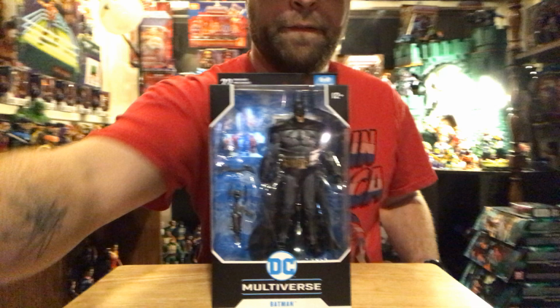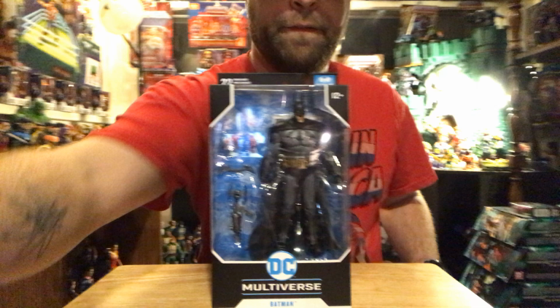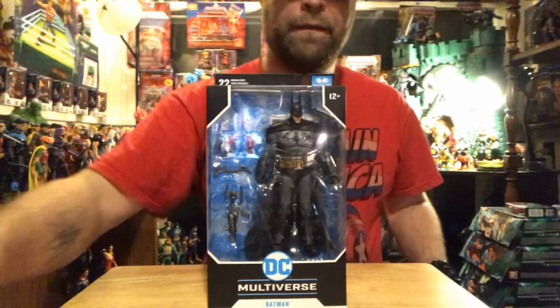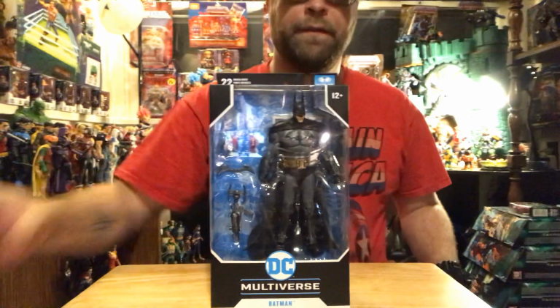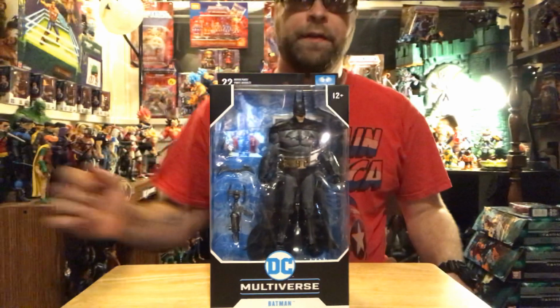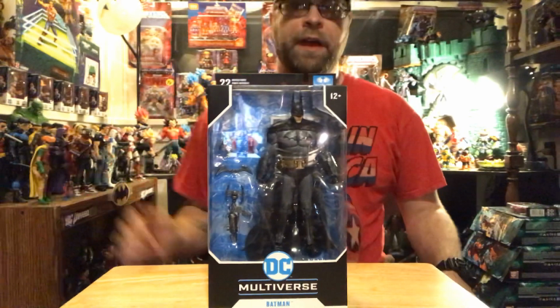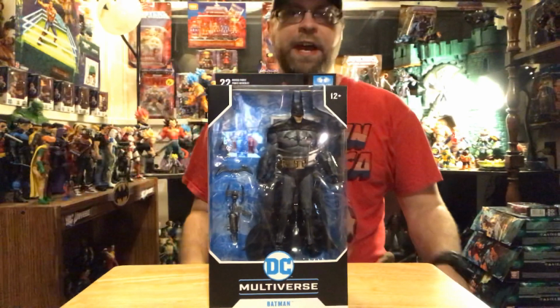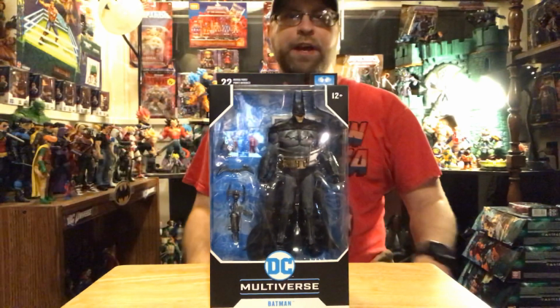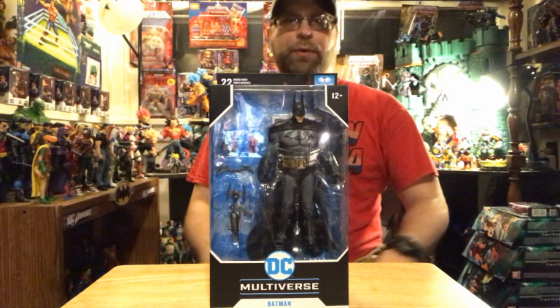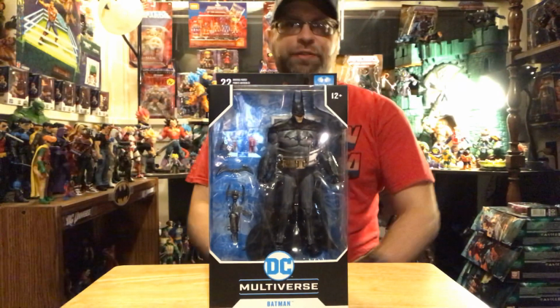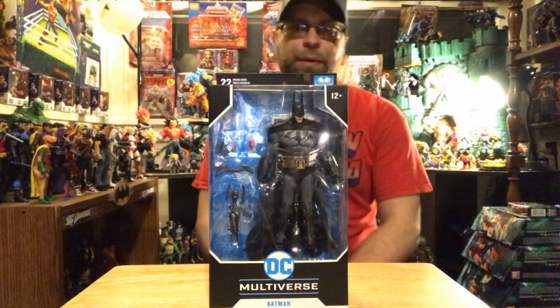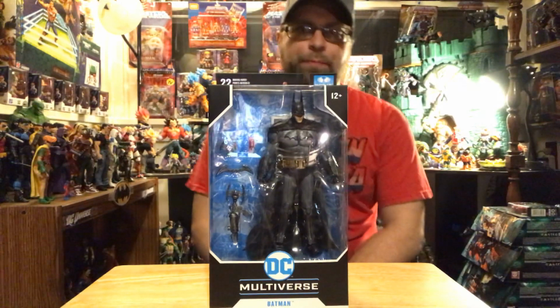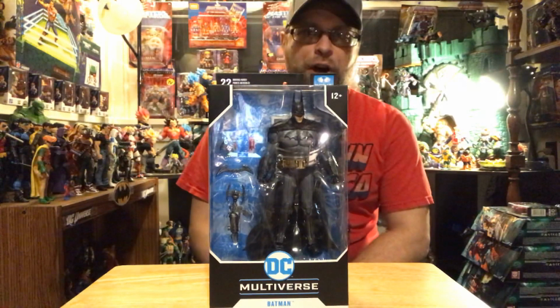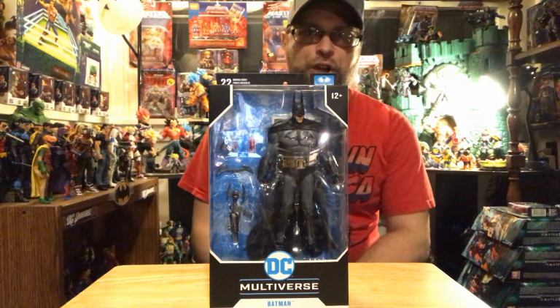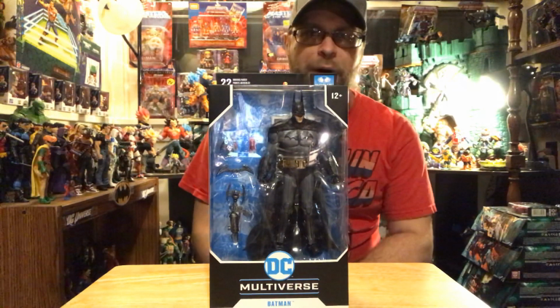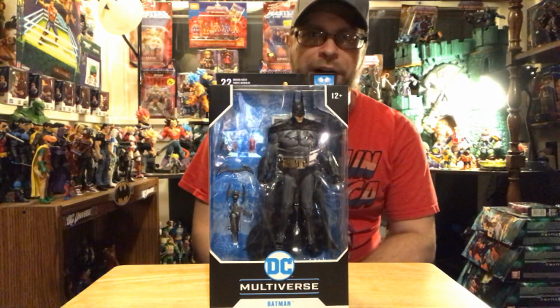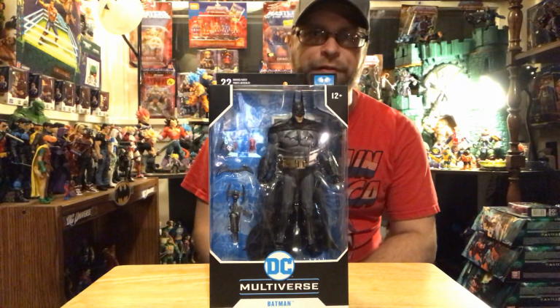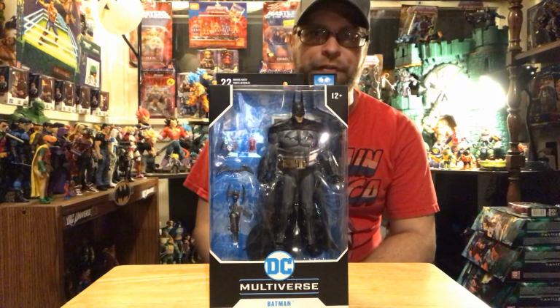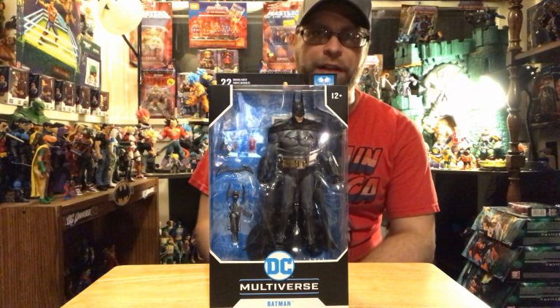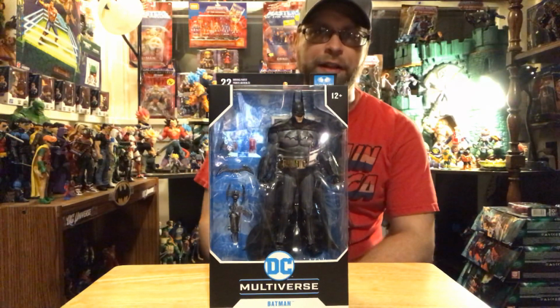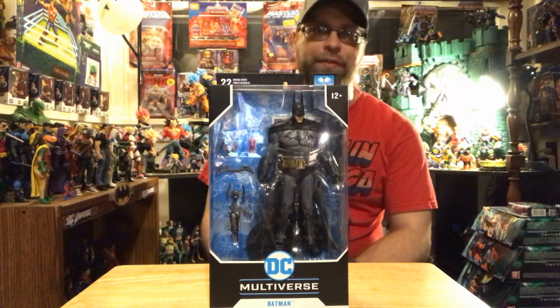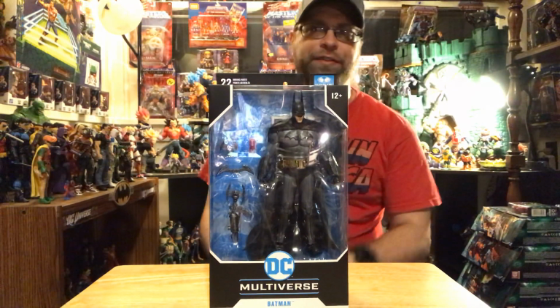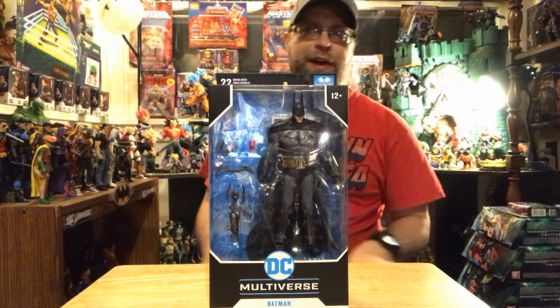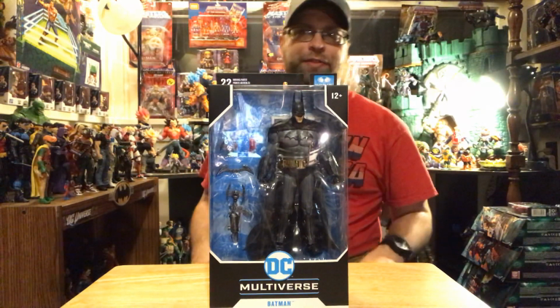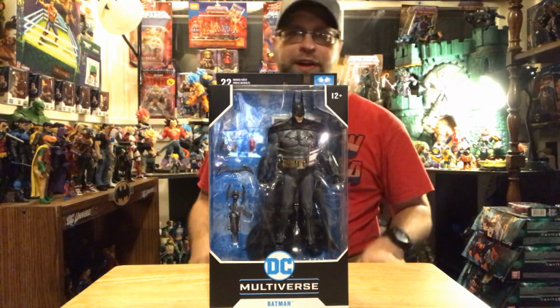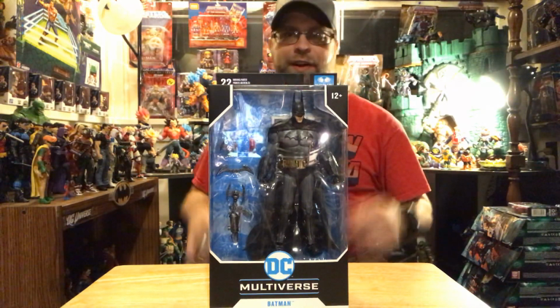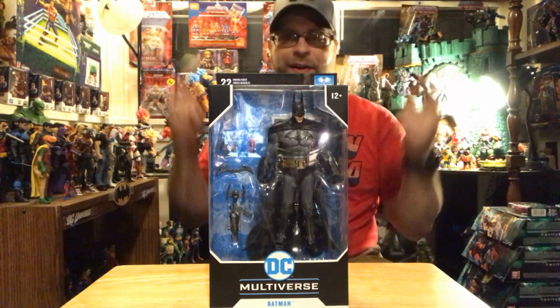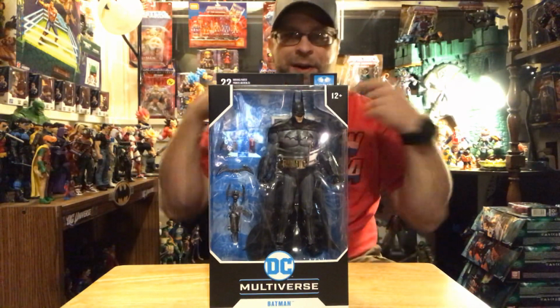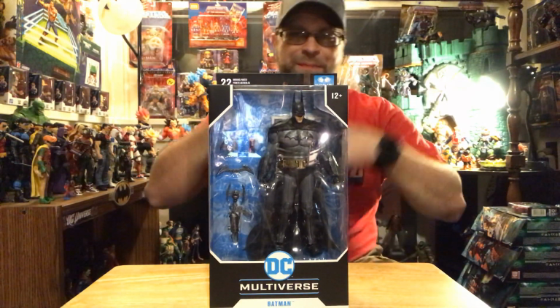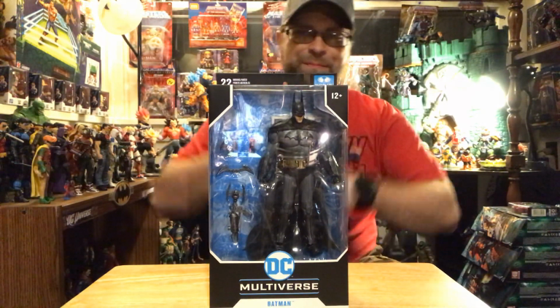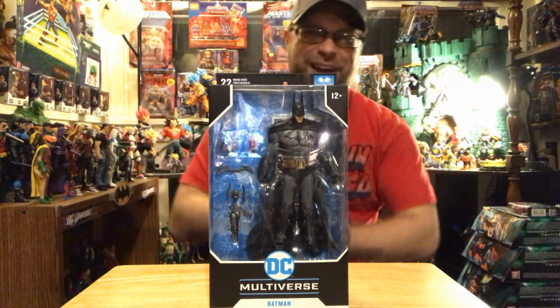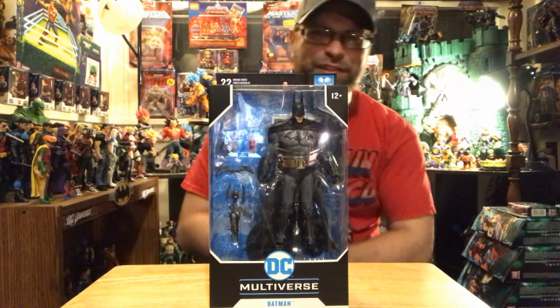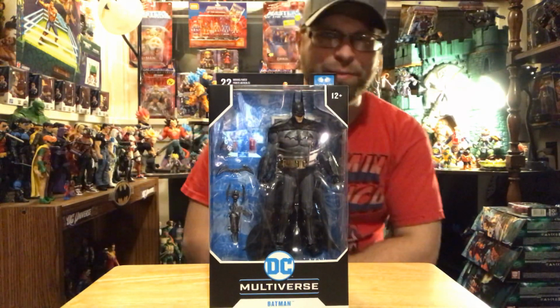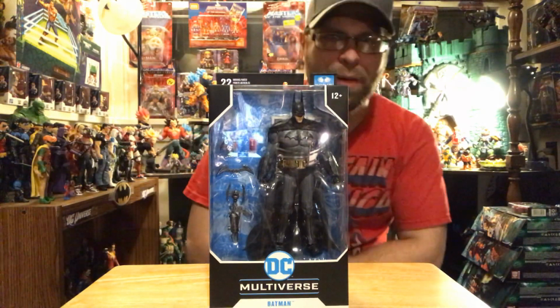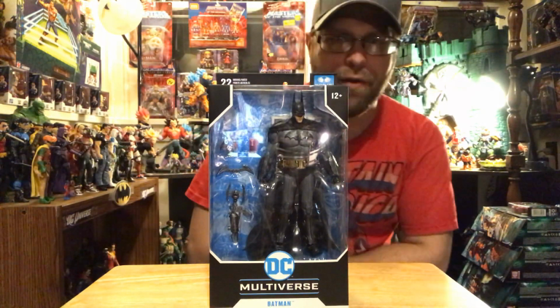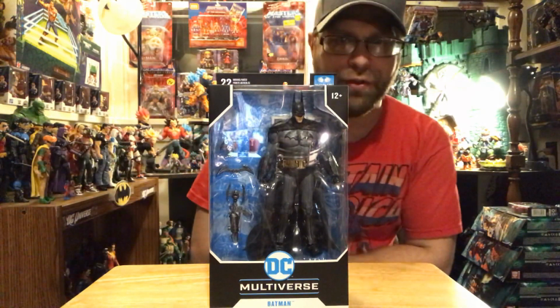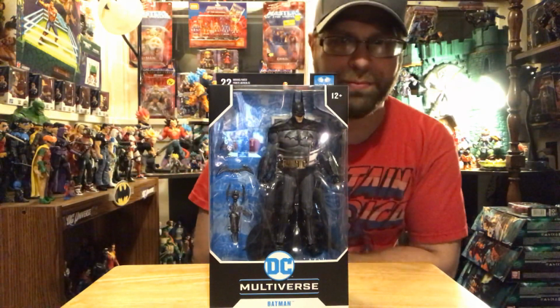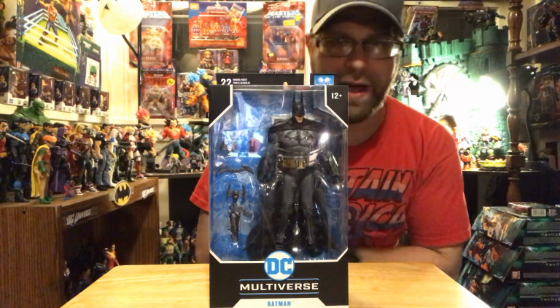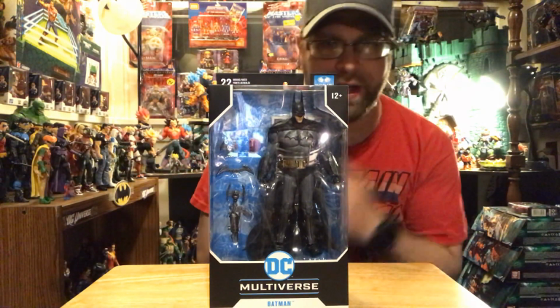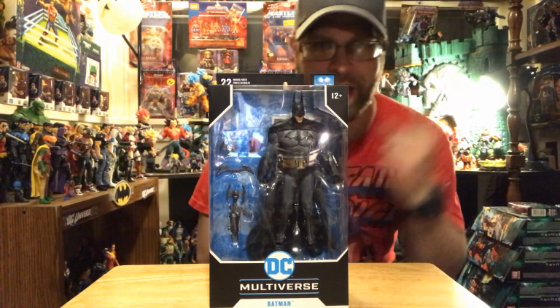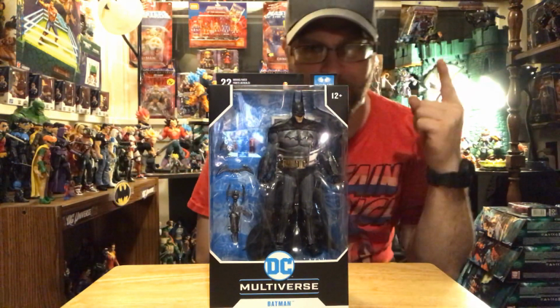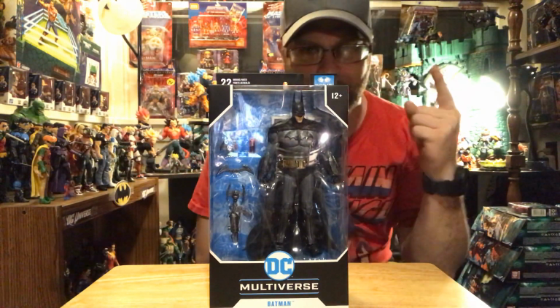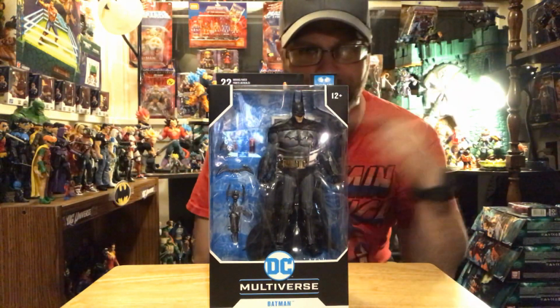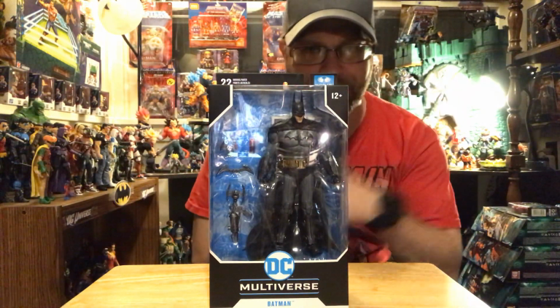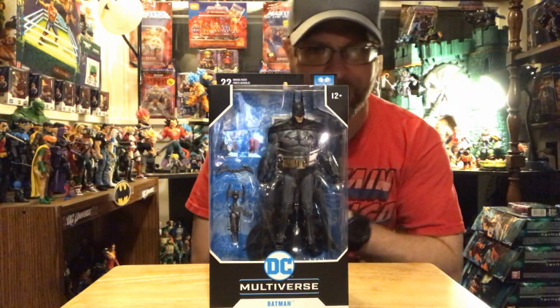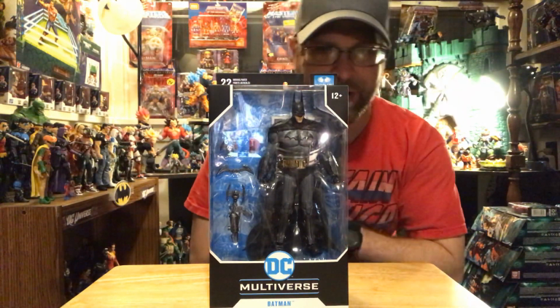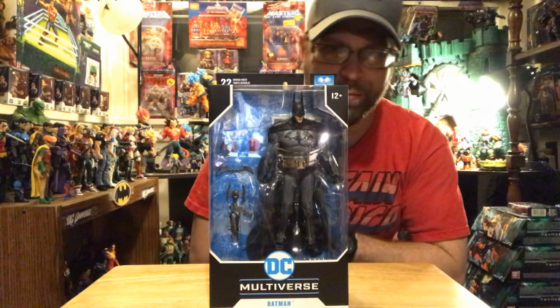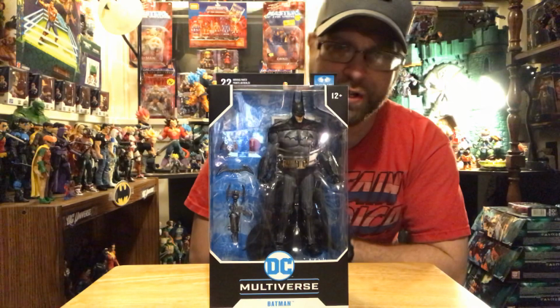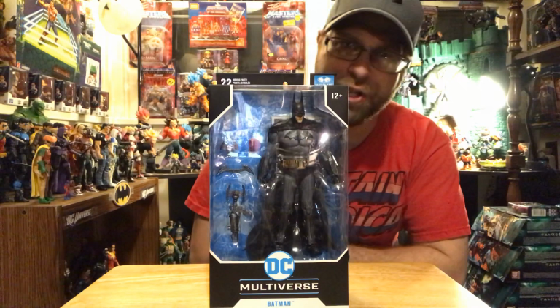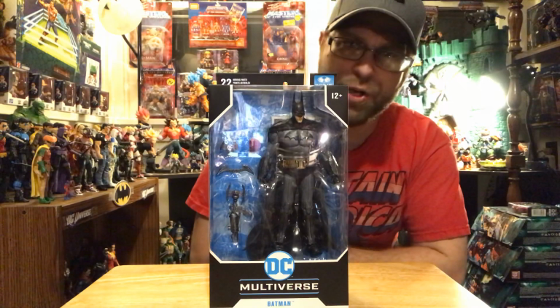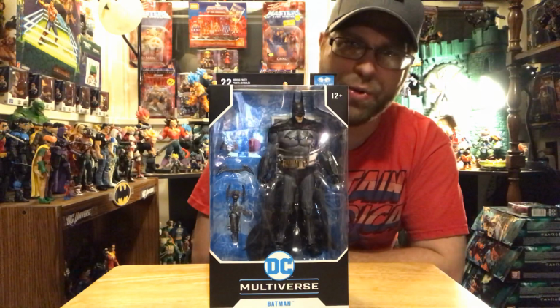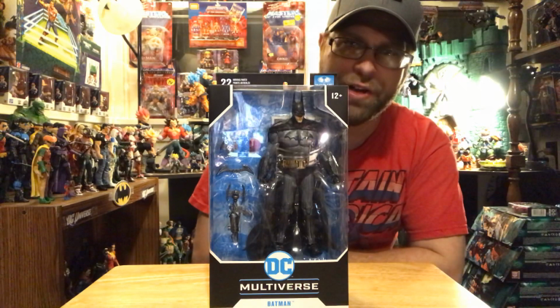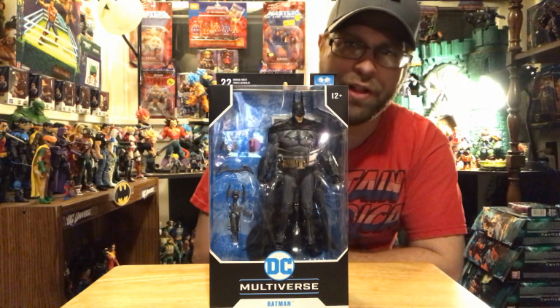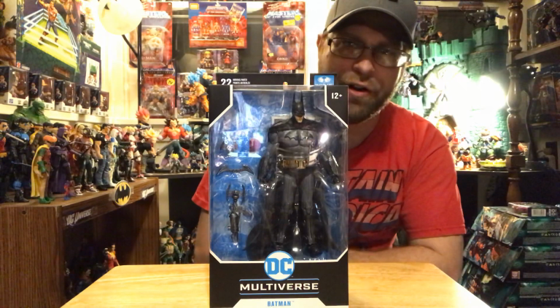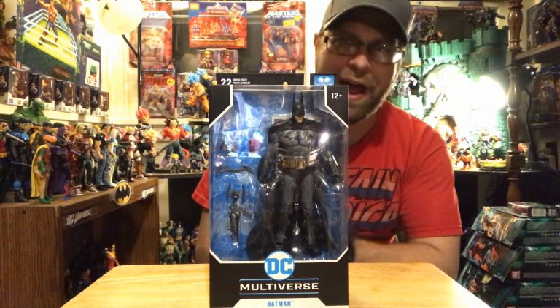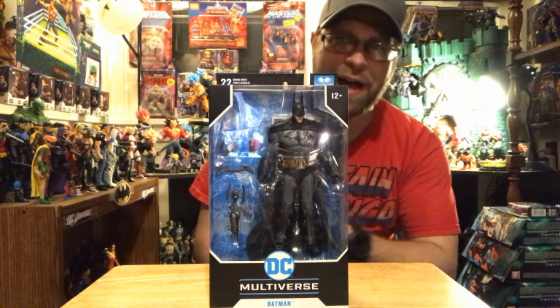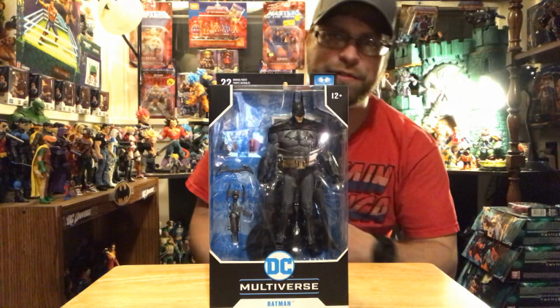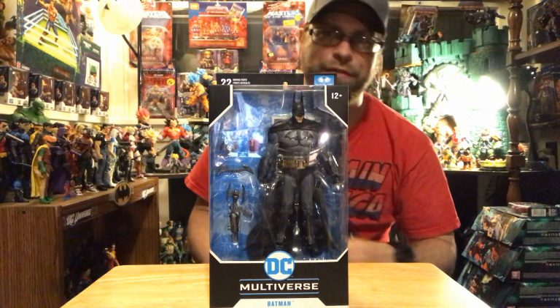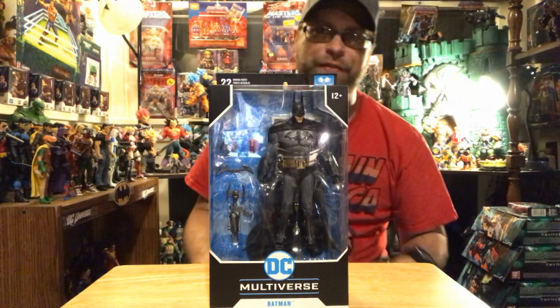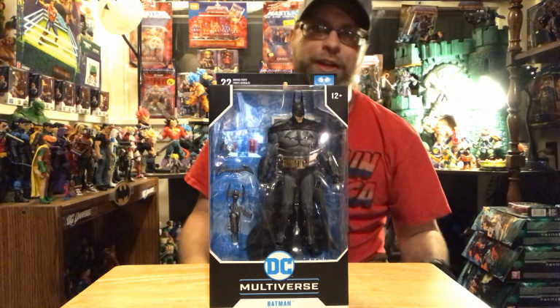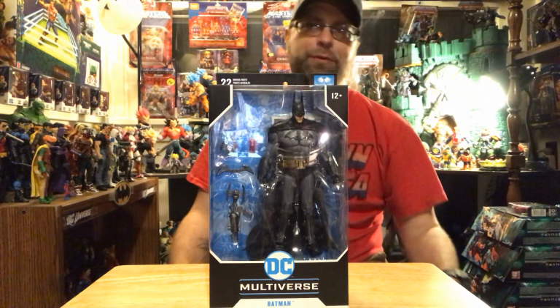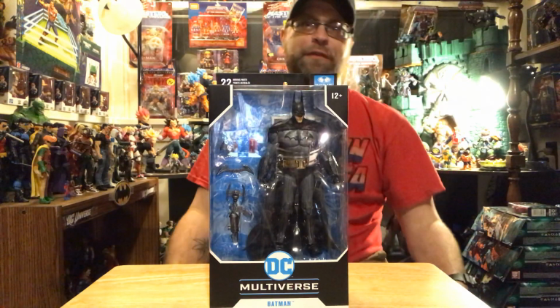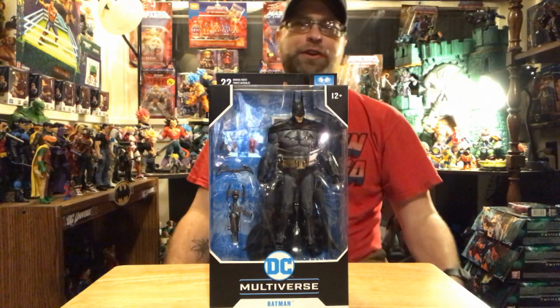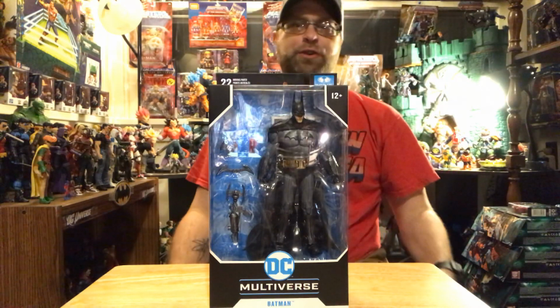Hey, what's up all you action figure lovers out there? Master Marvel's back at it once again bringing you another action figure review.